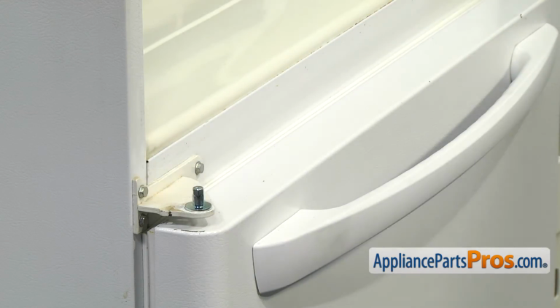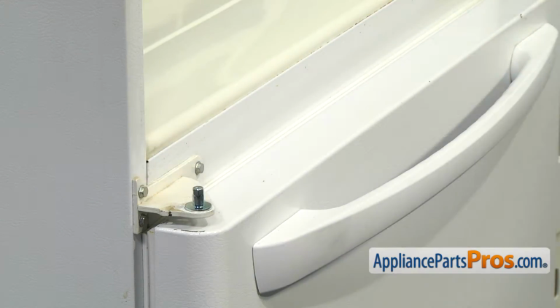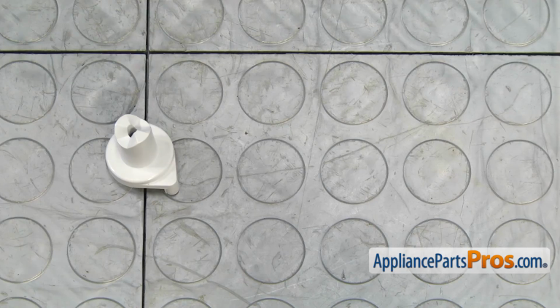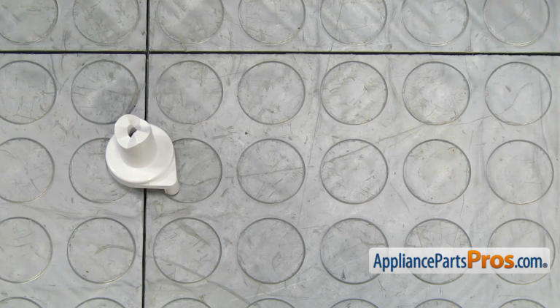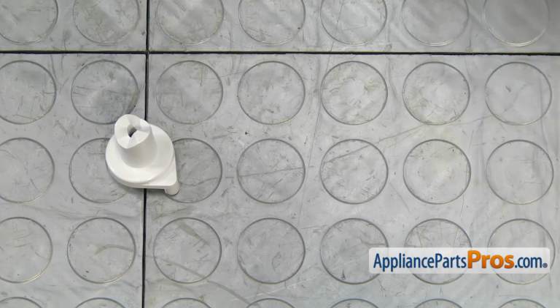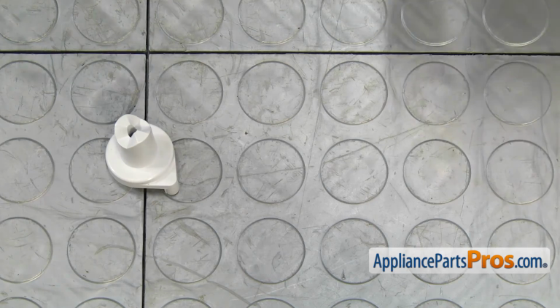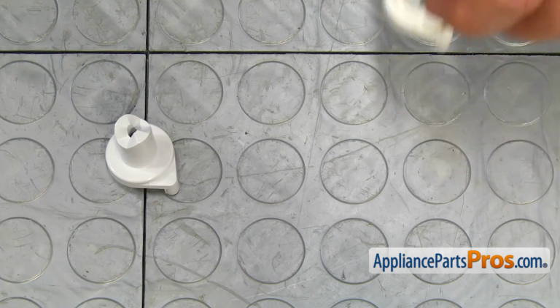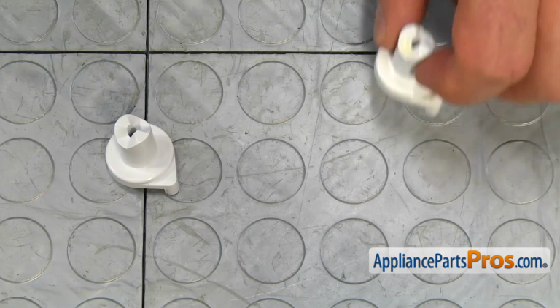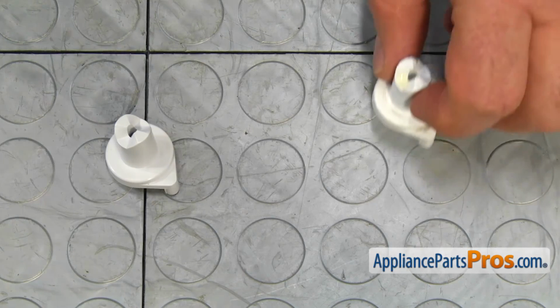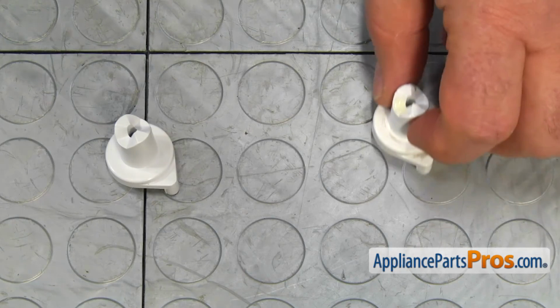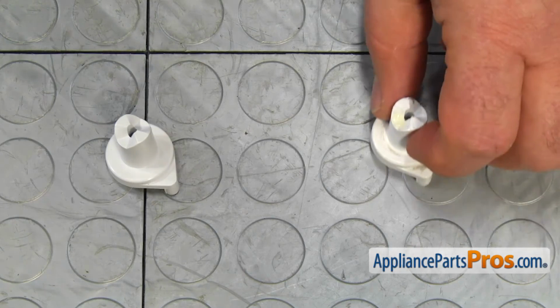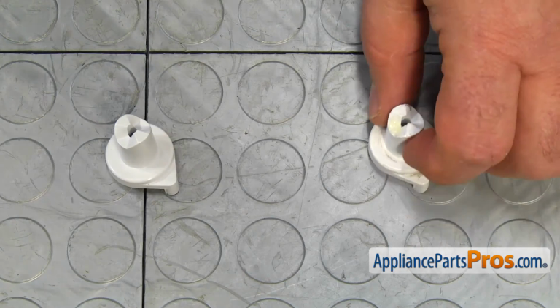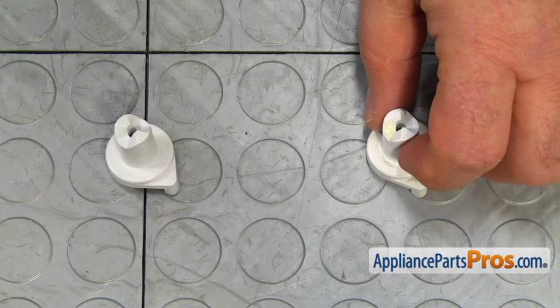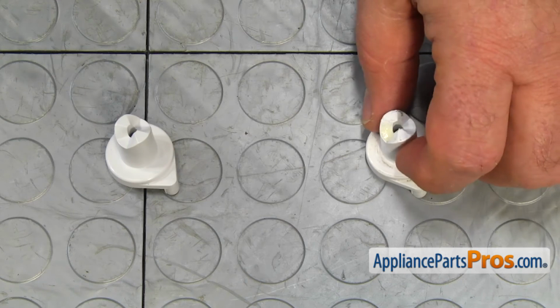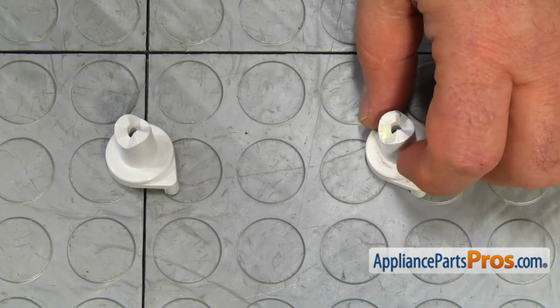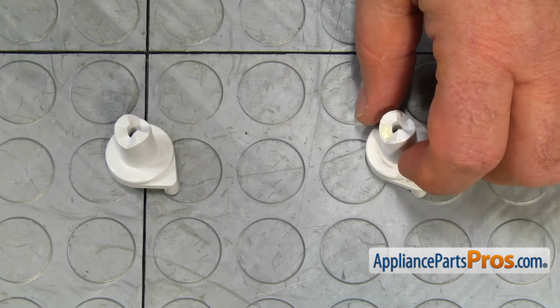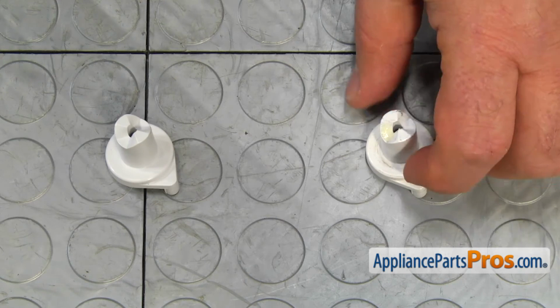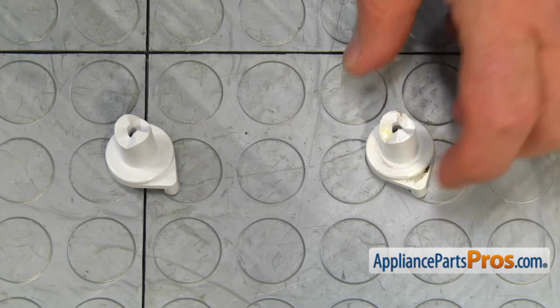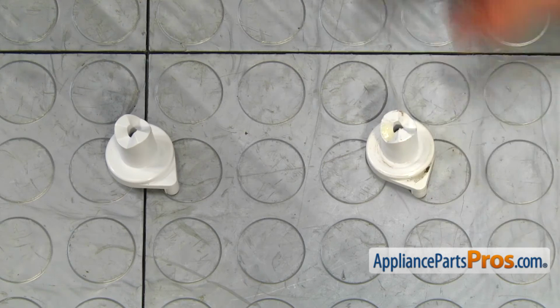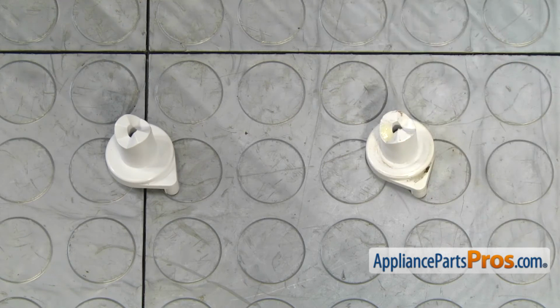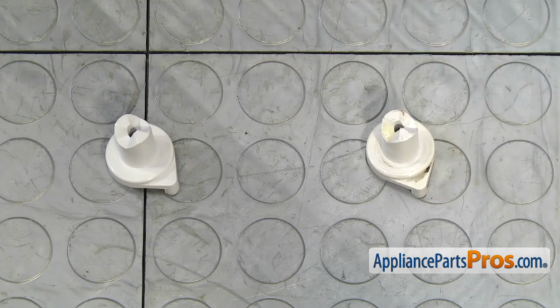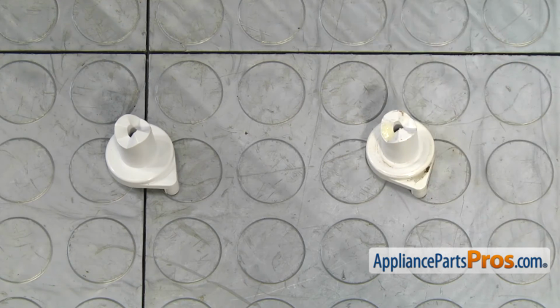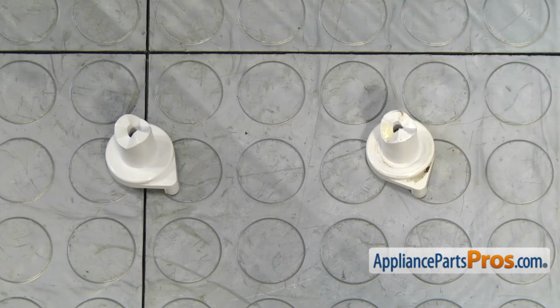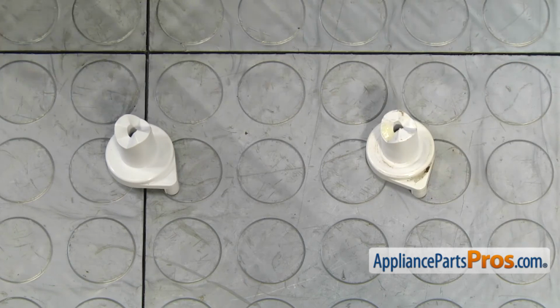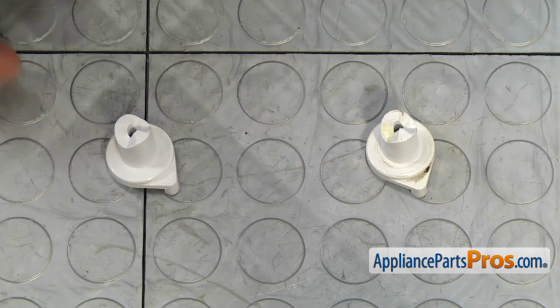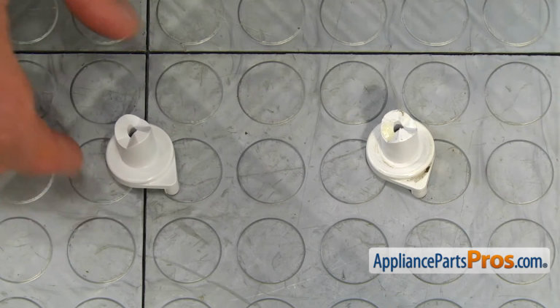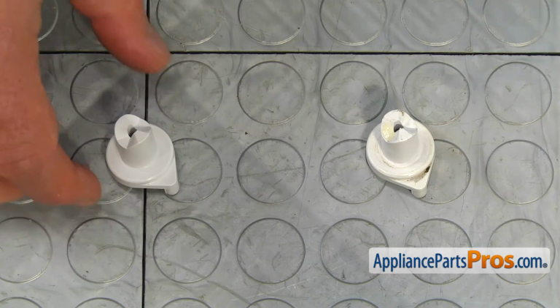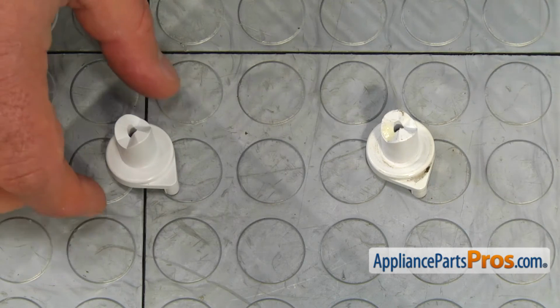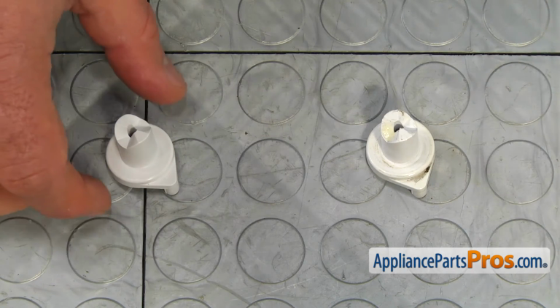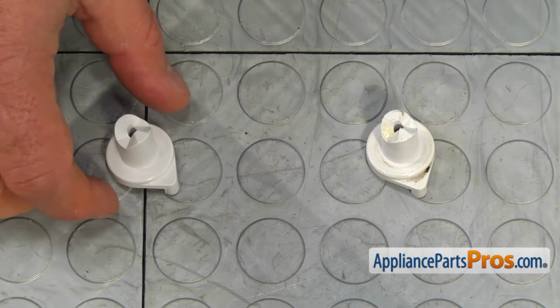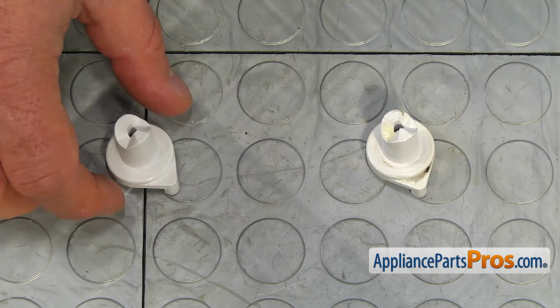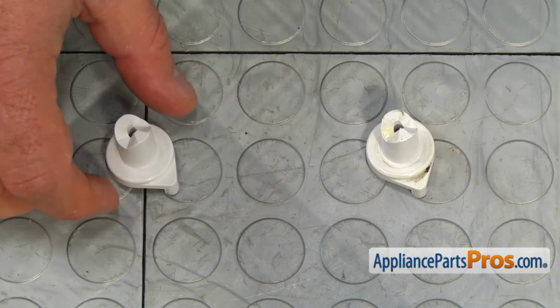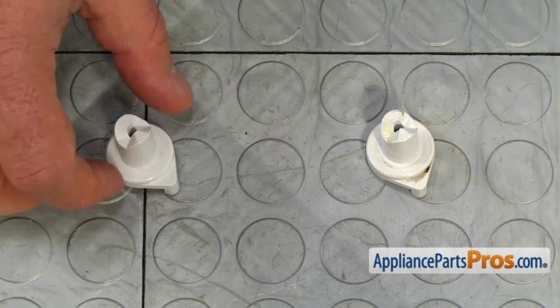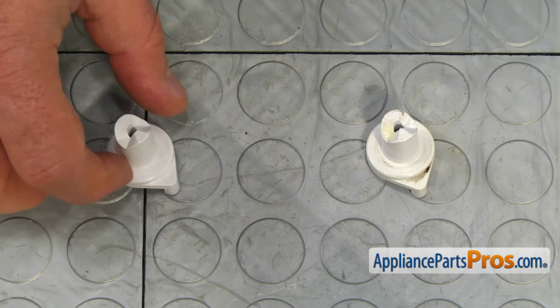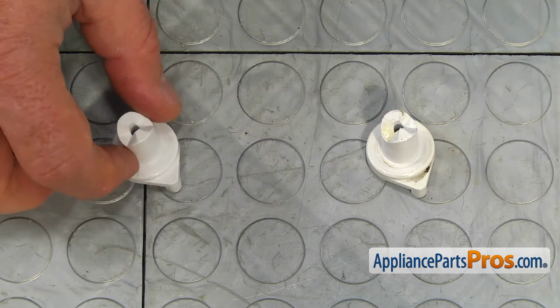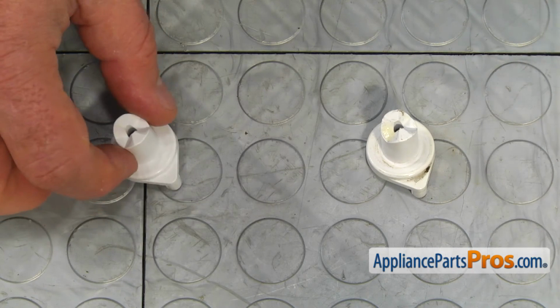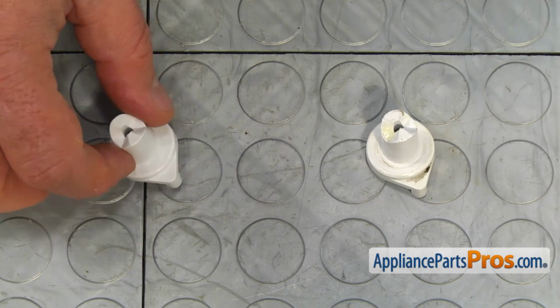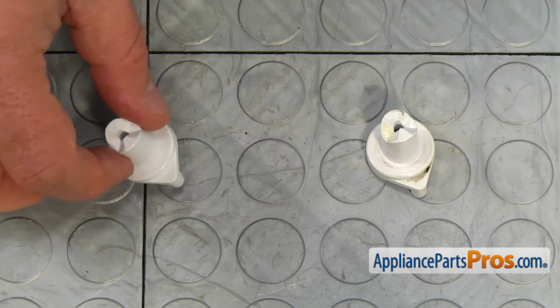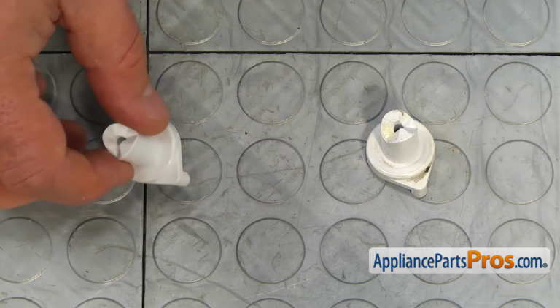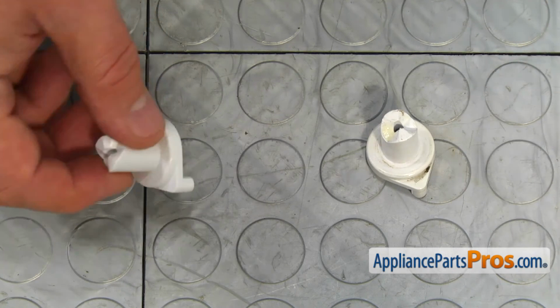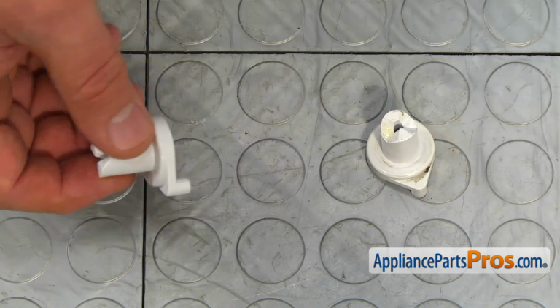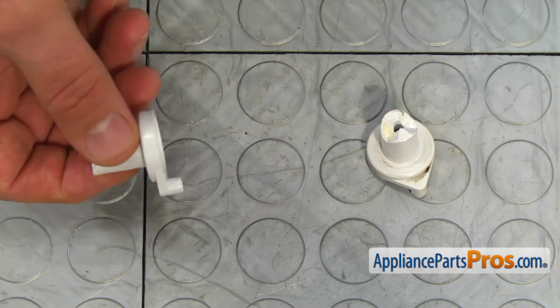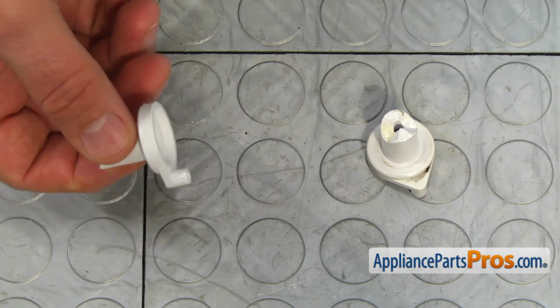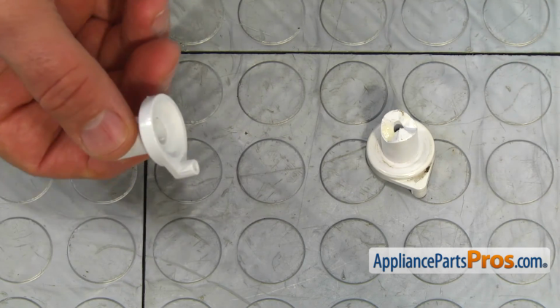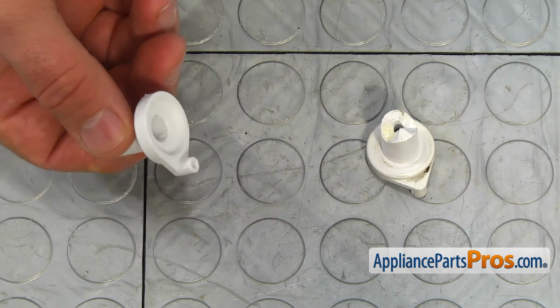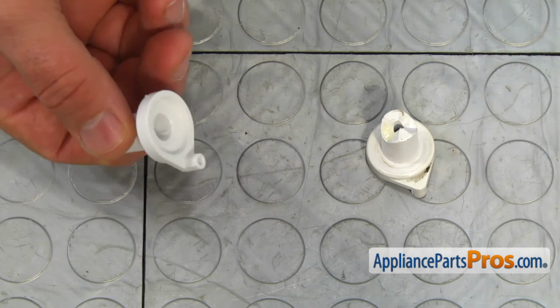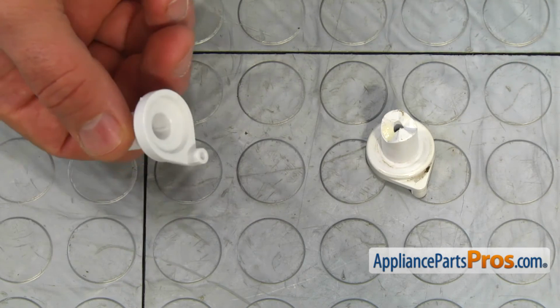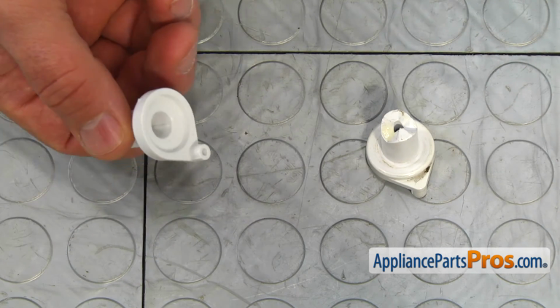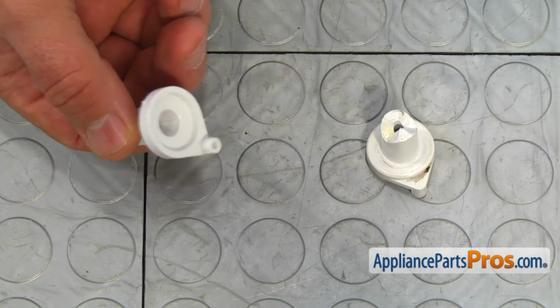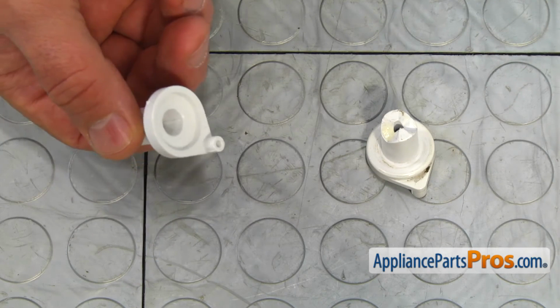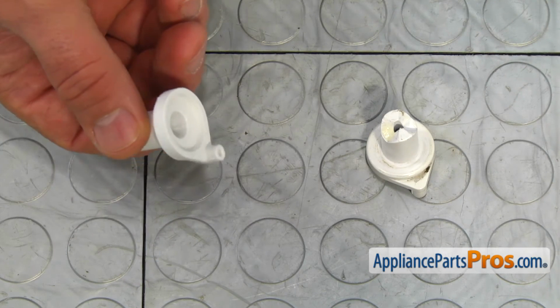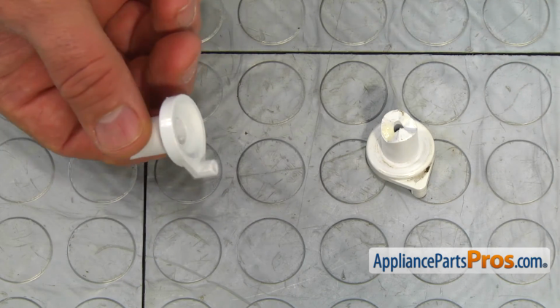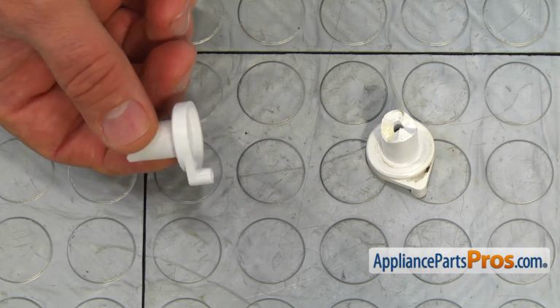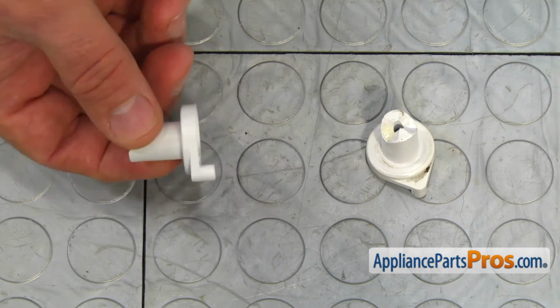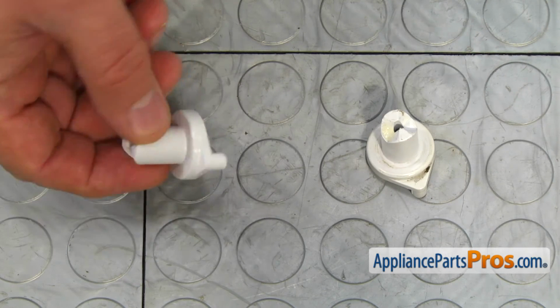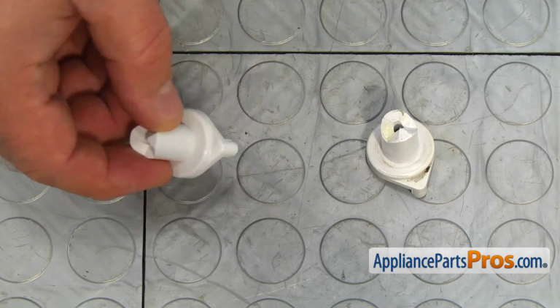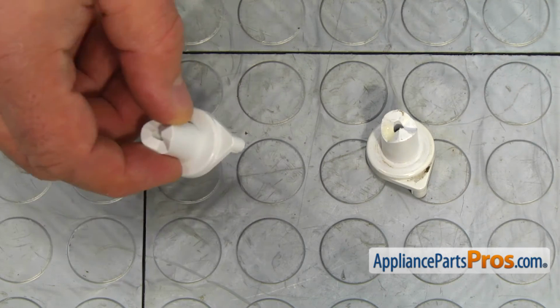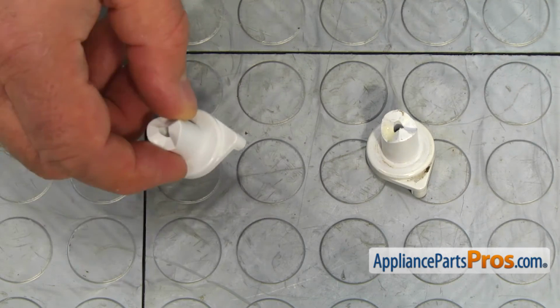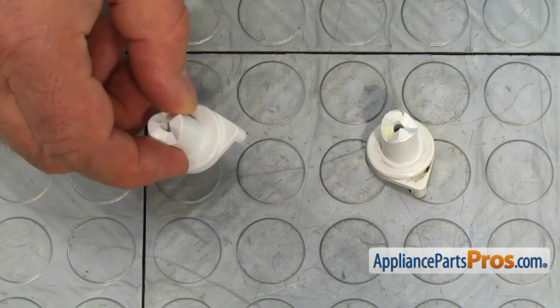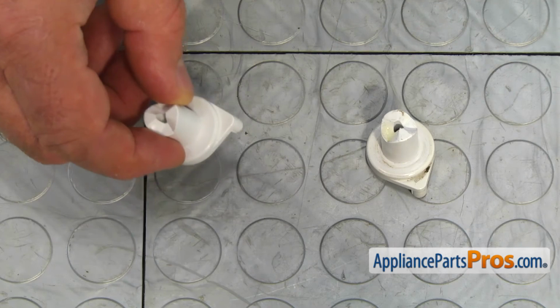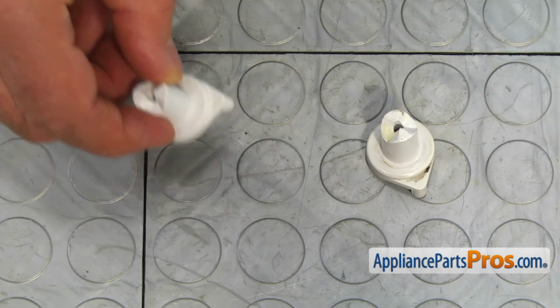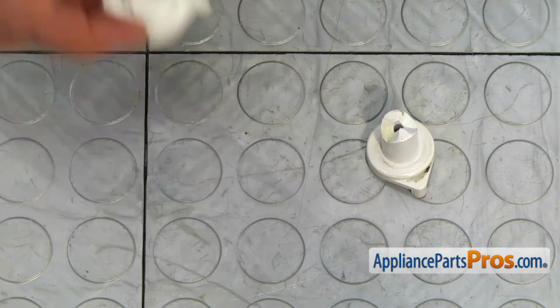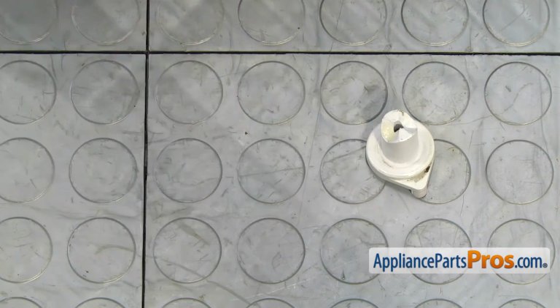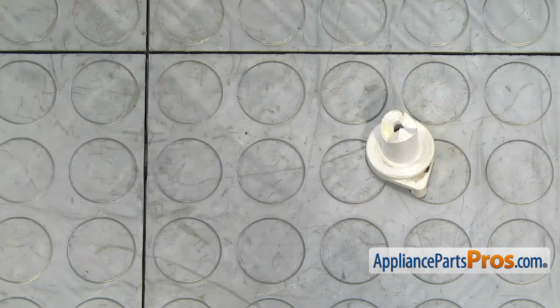This is the old door closure next to the new one. If you don't have this part, you can get it from AppliancePartsPros.com.